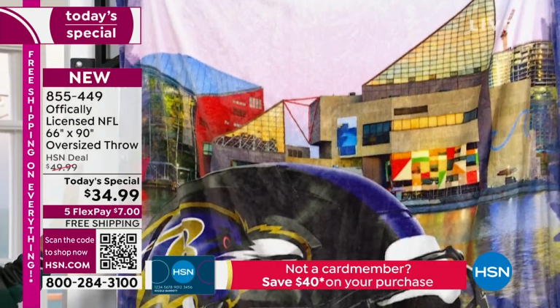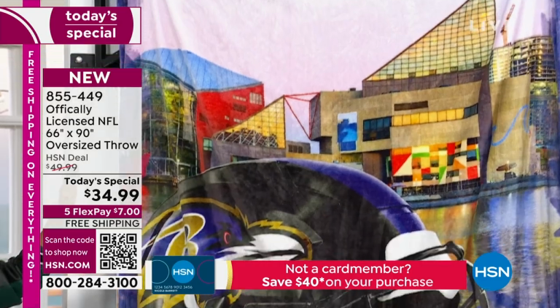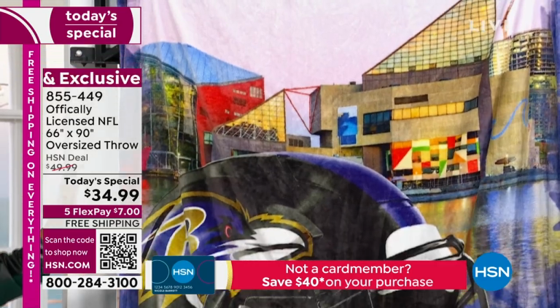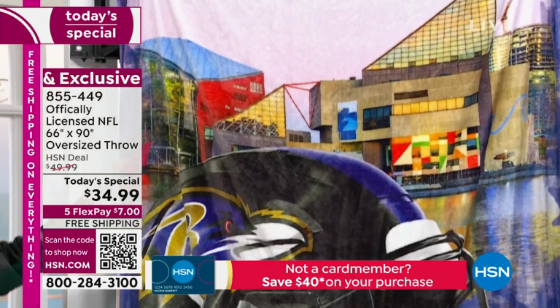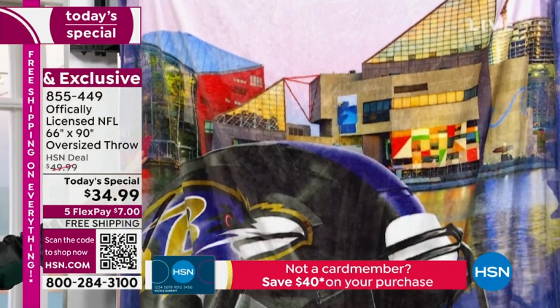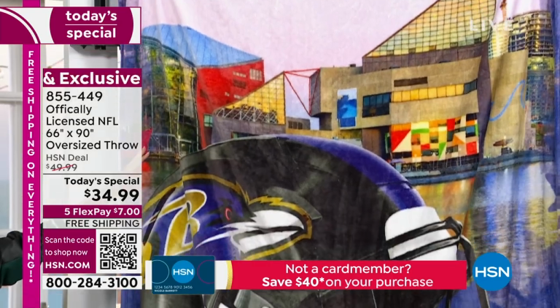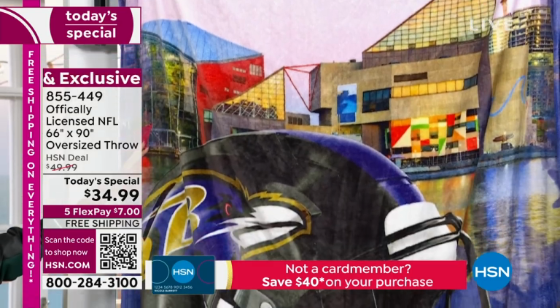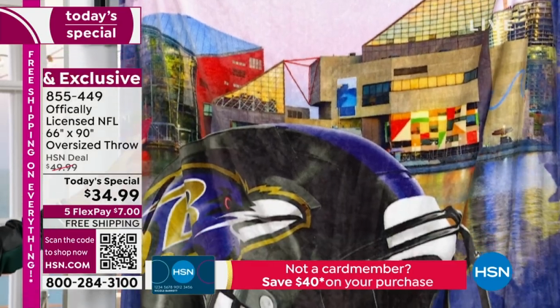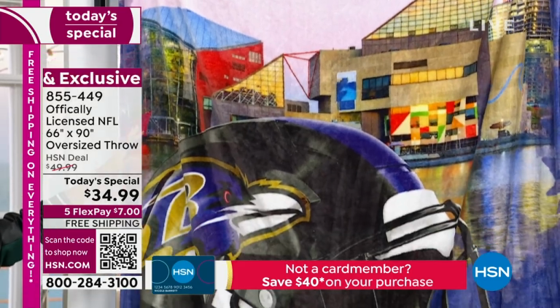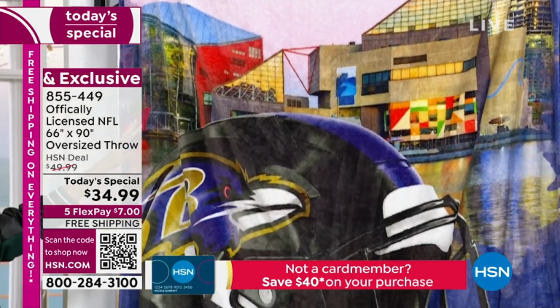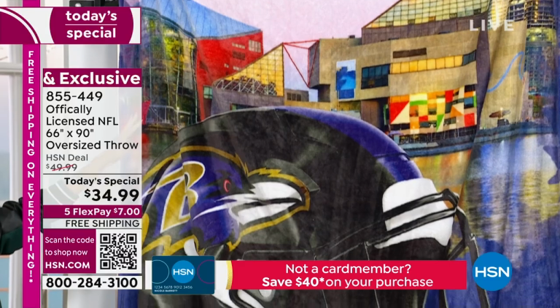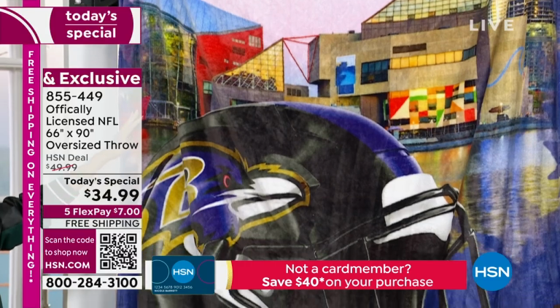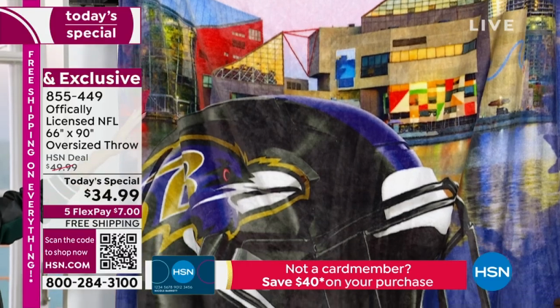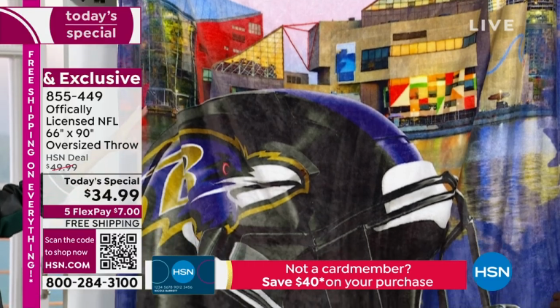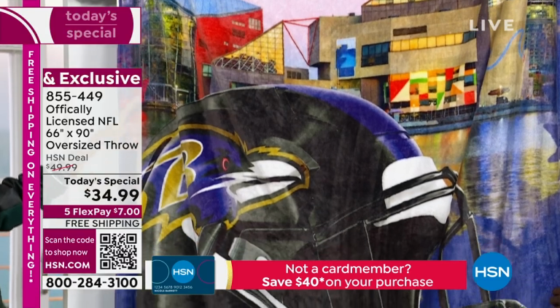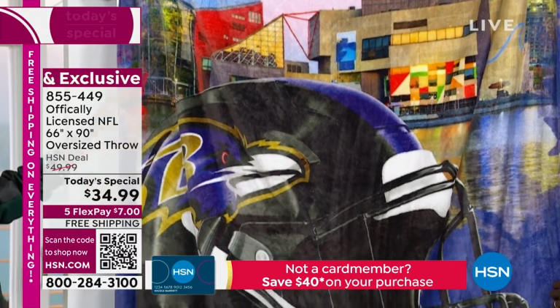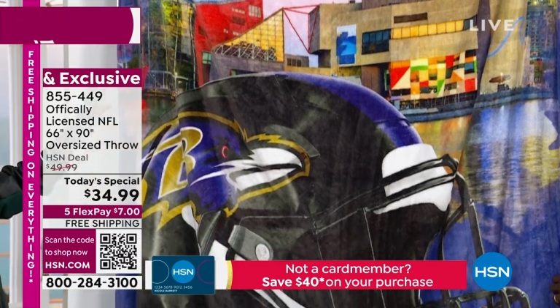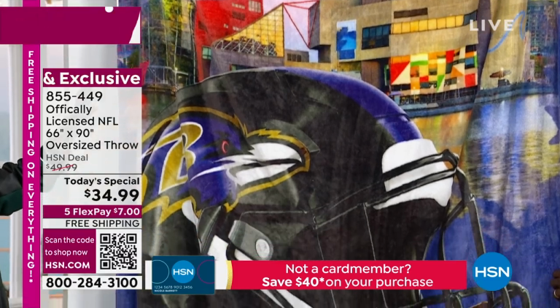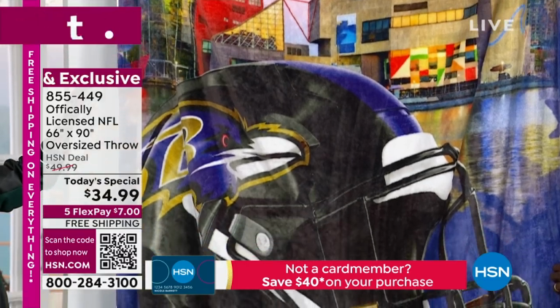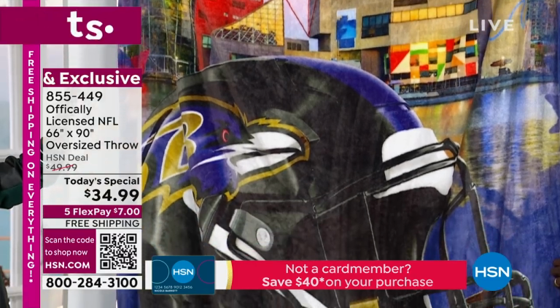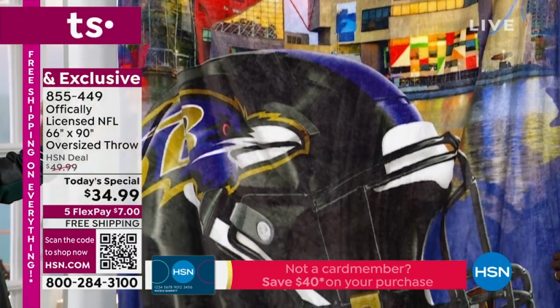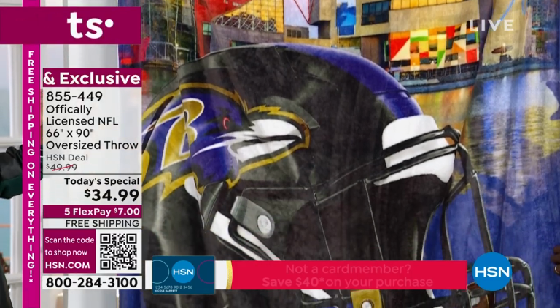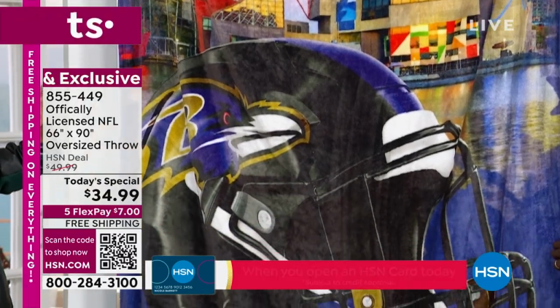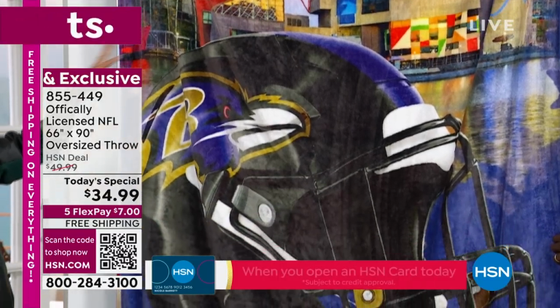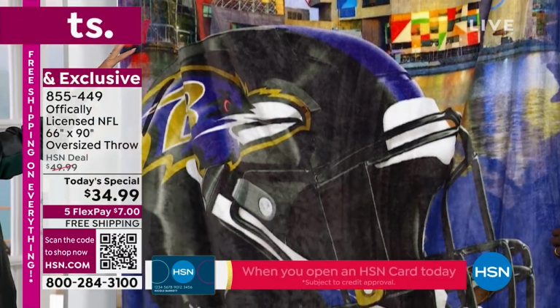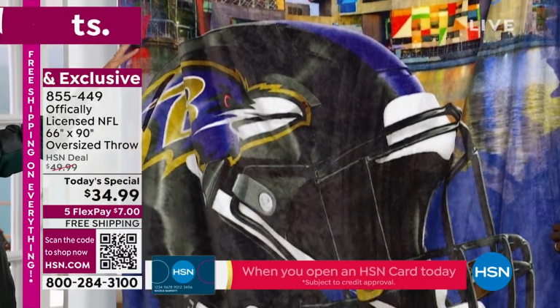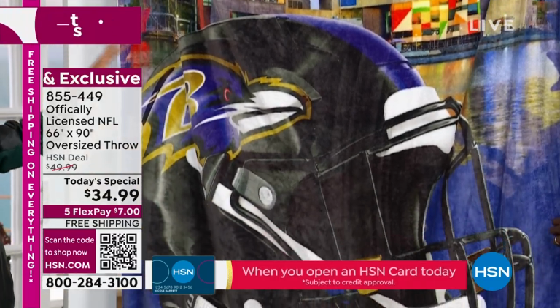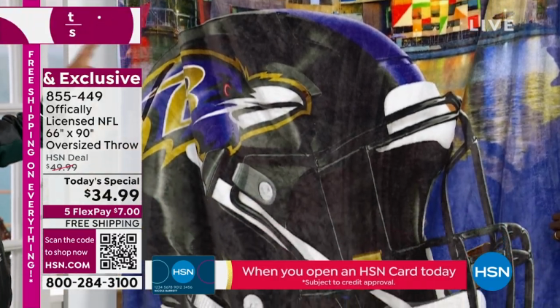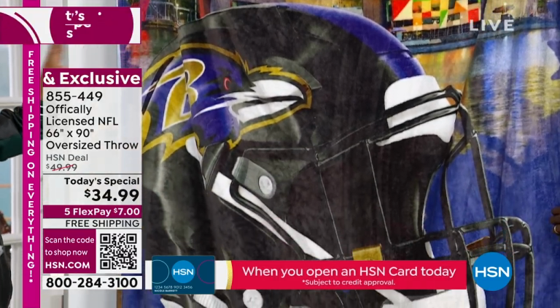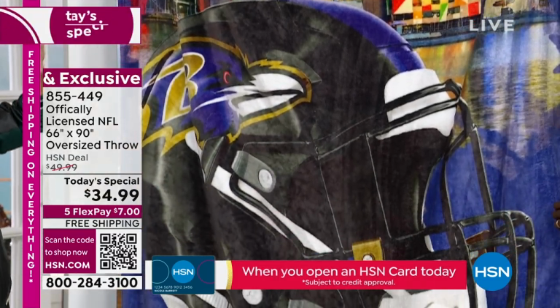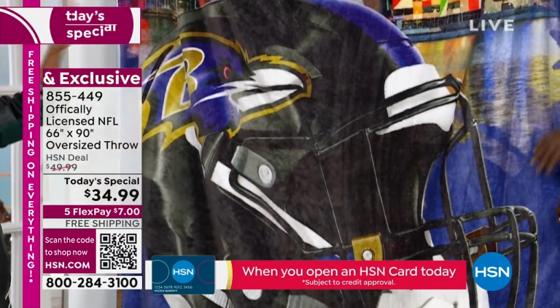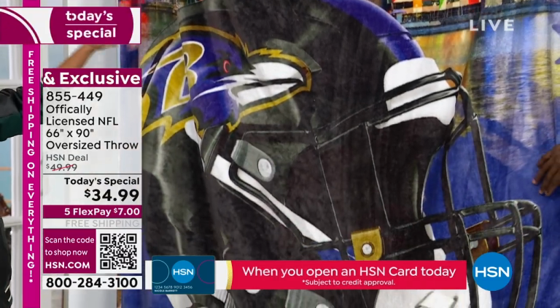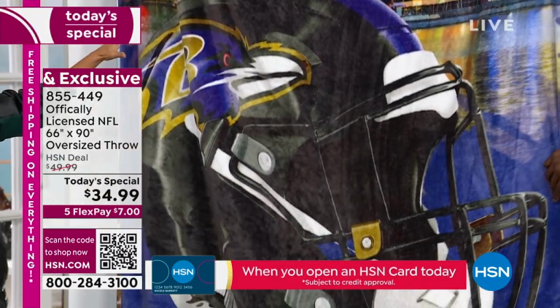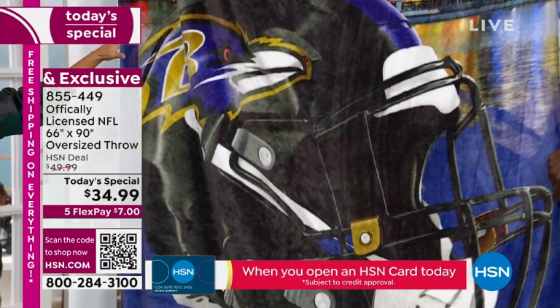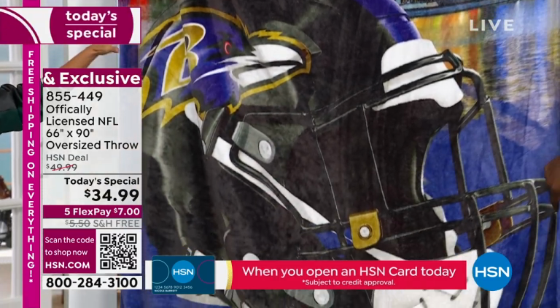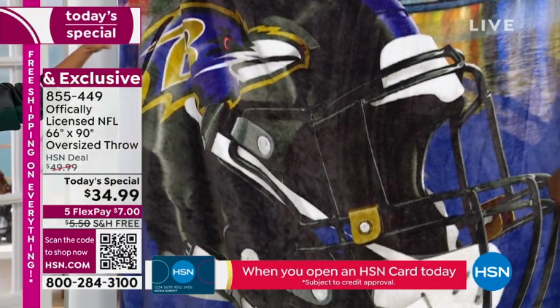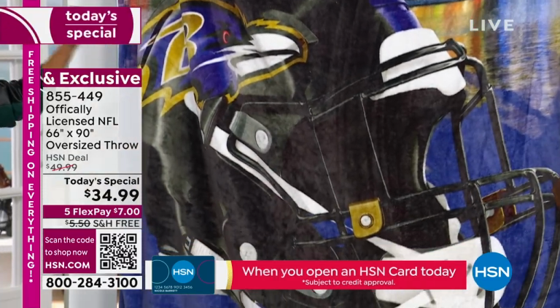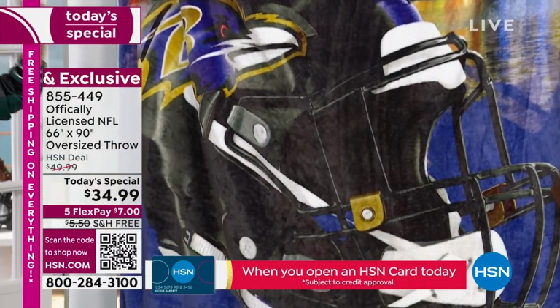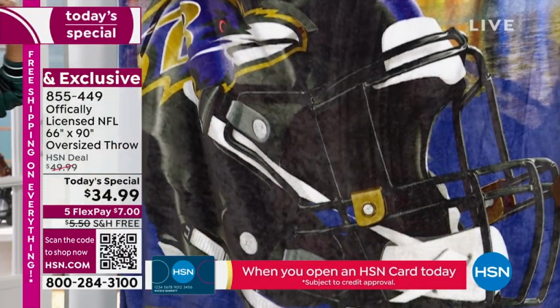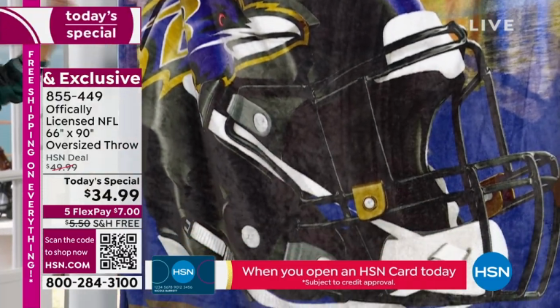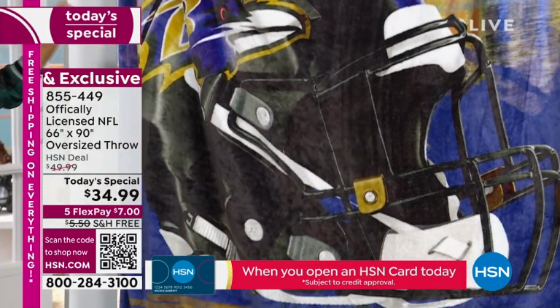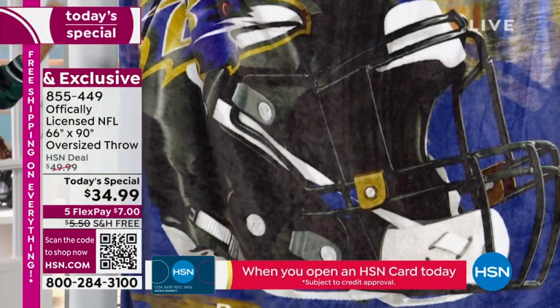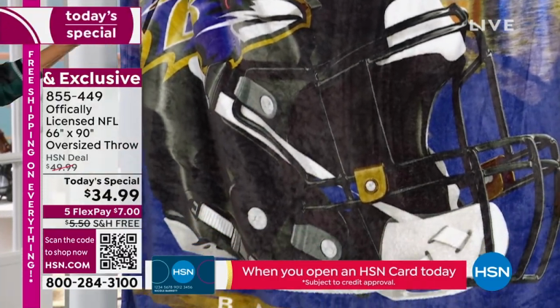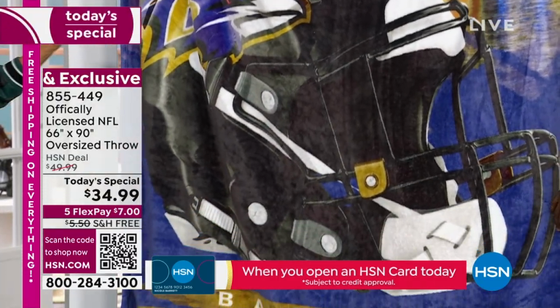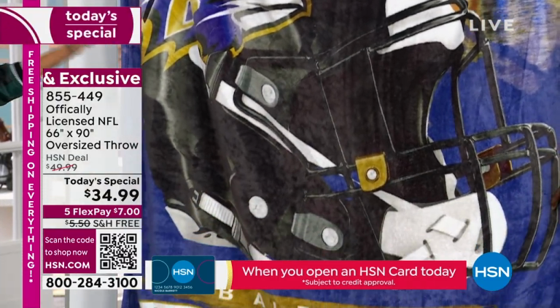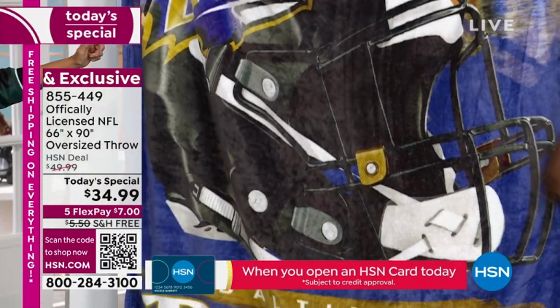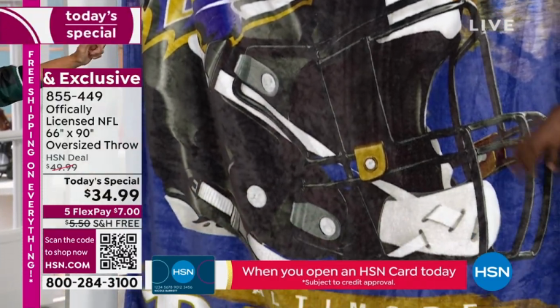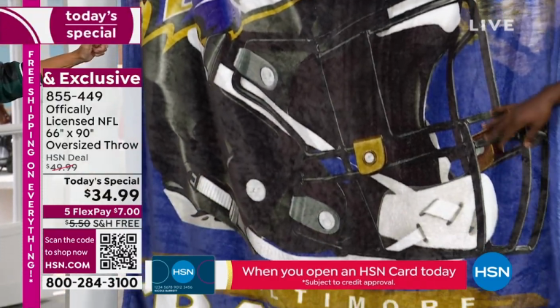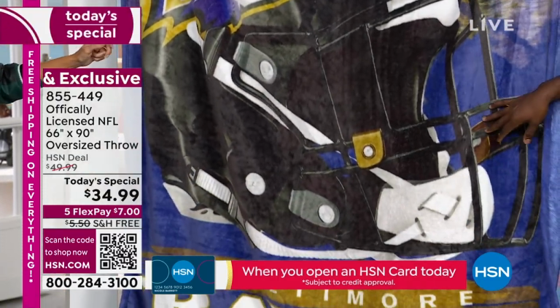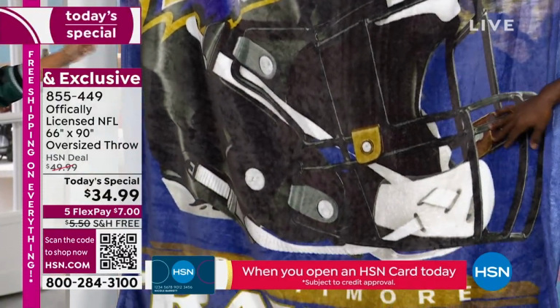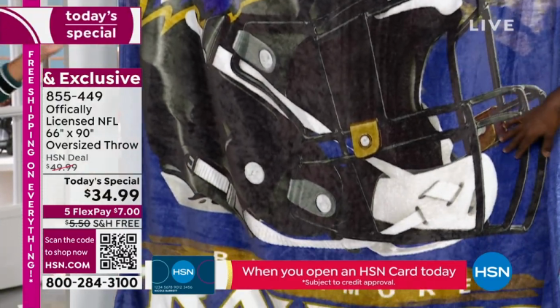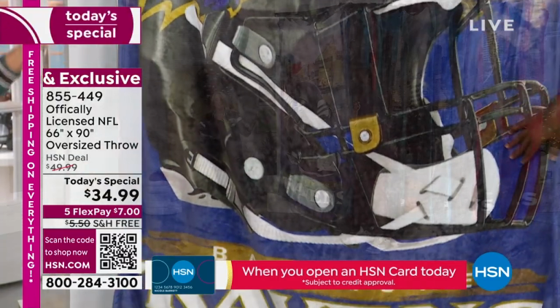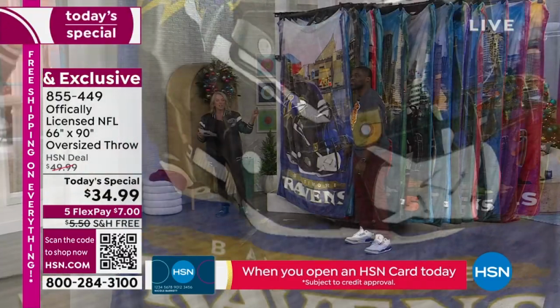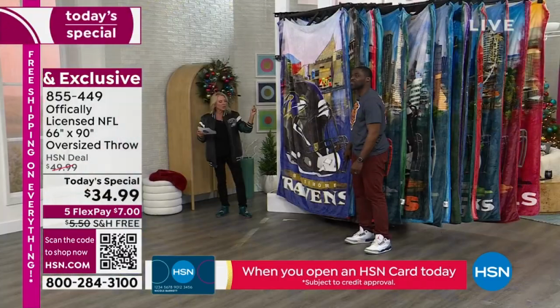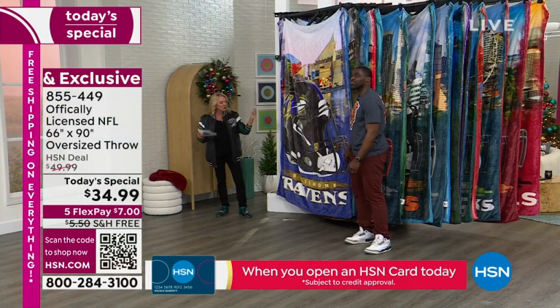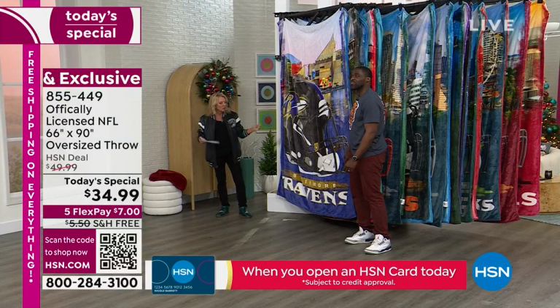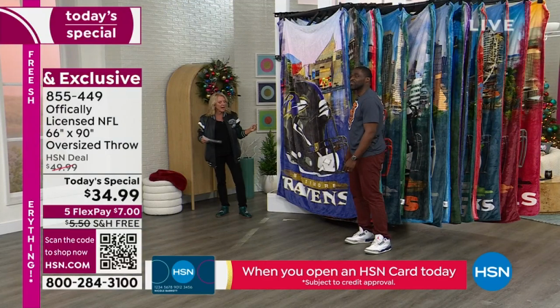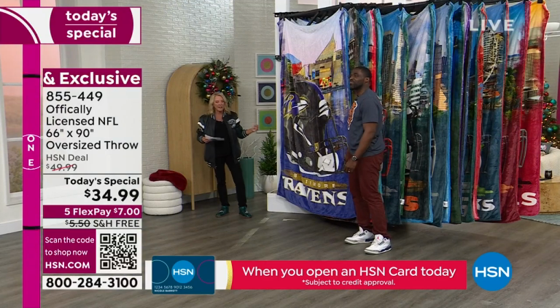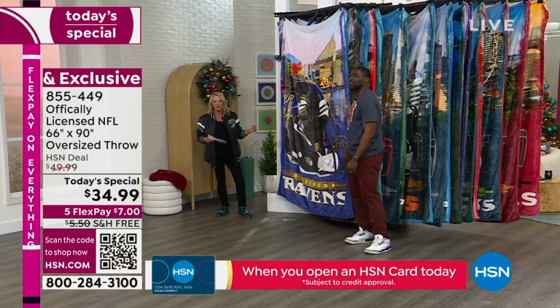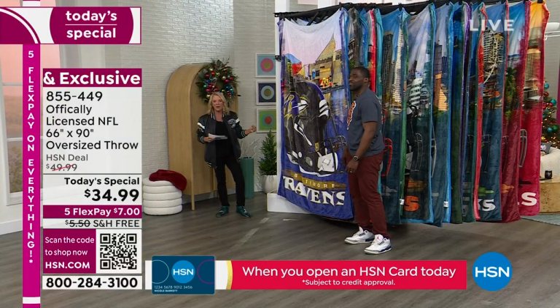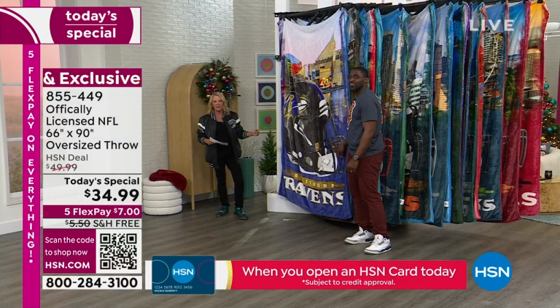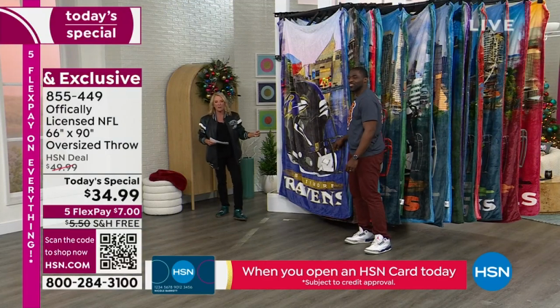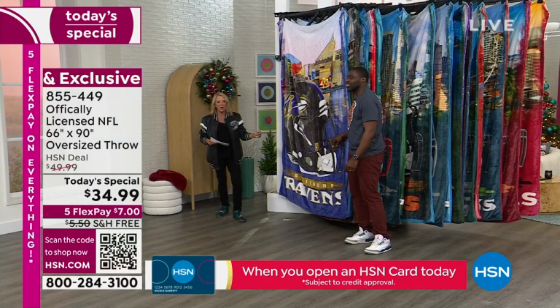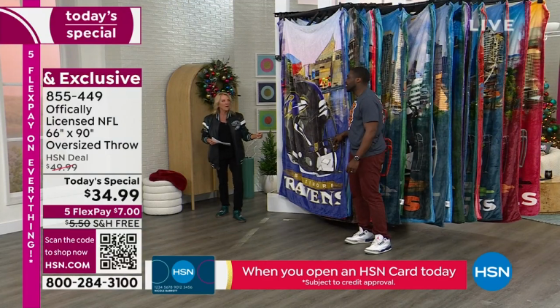I love the cityscapes this year. They've made them really cool, really interesting, really vivid colors — just a great, great throw.